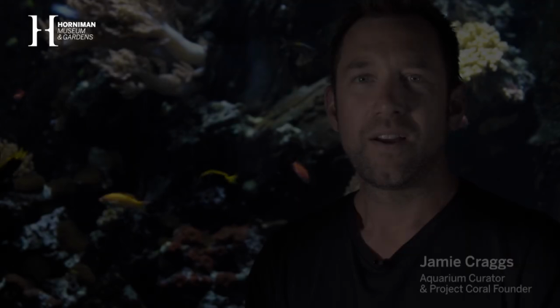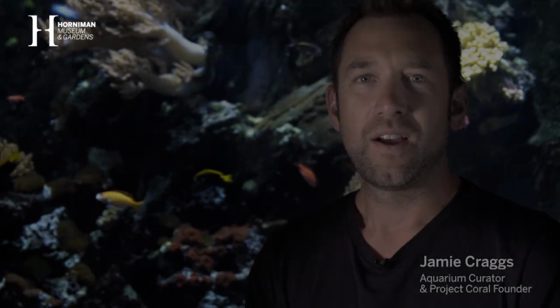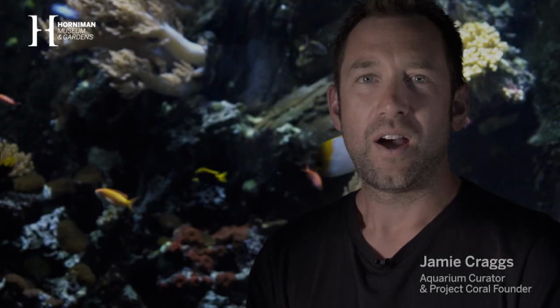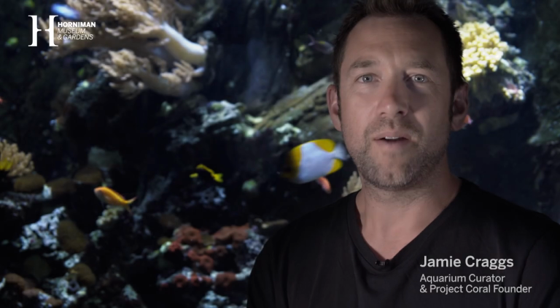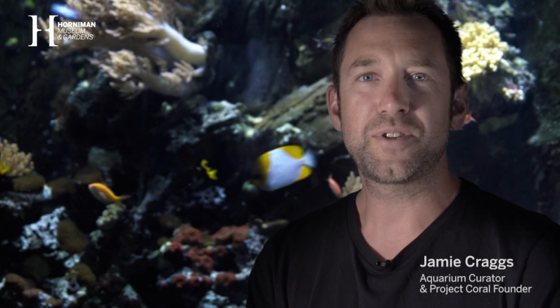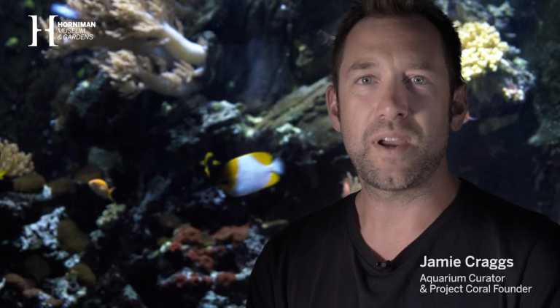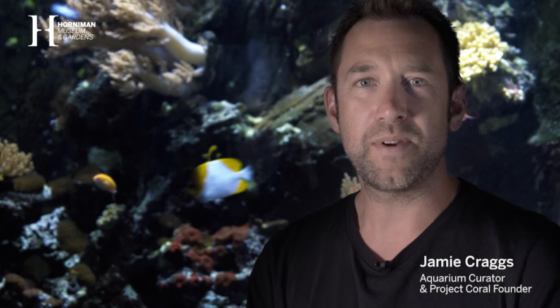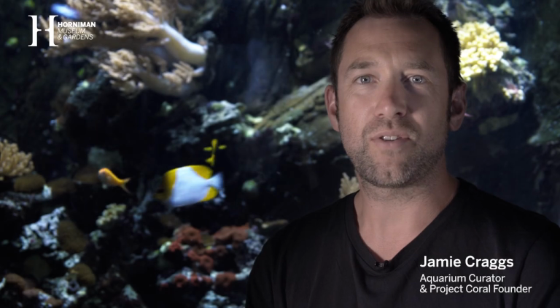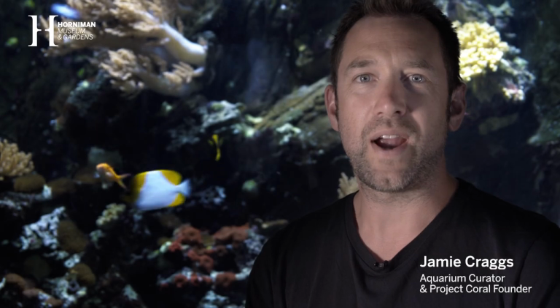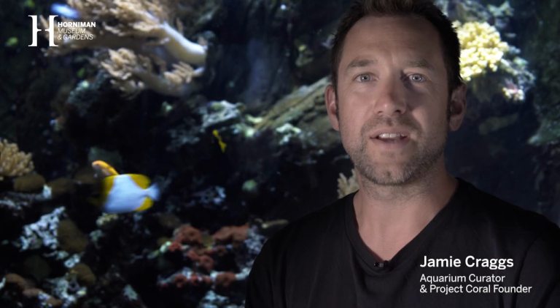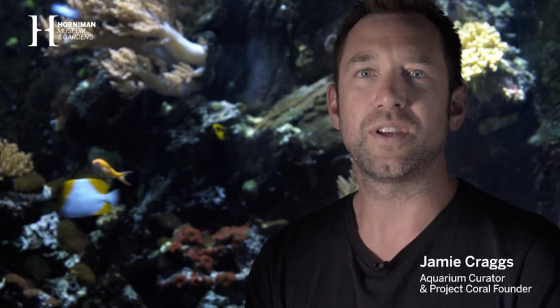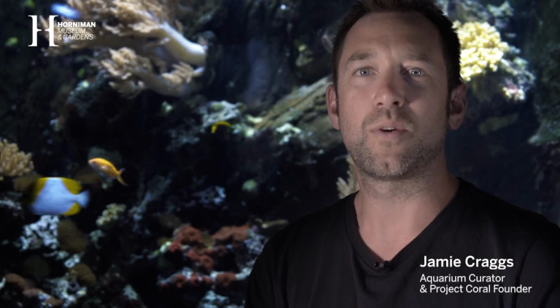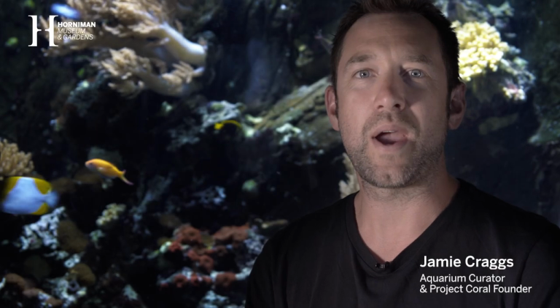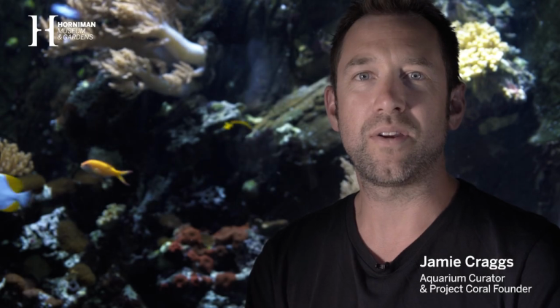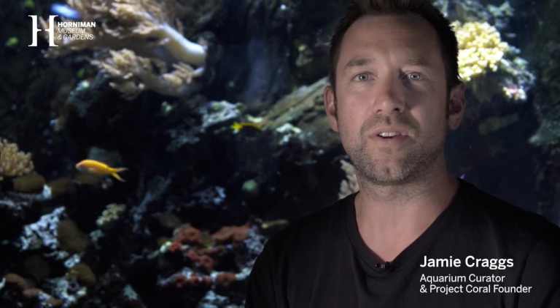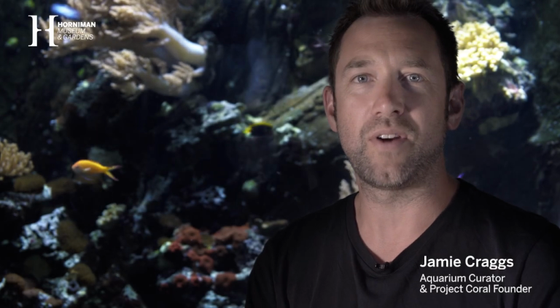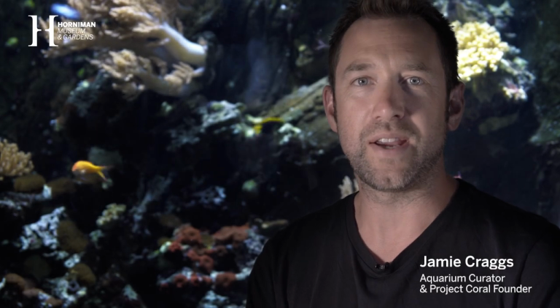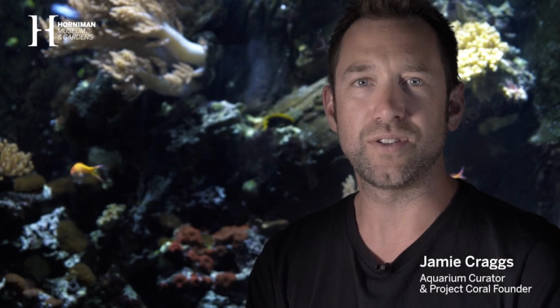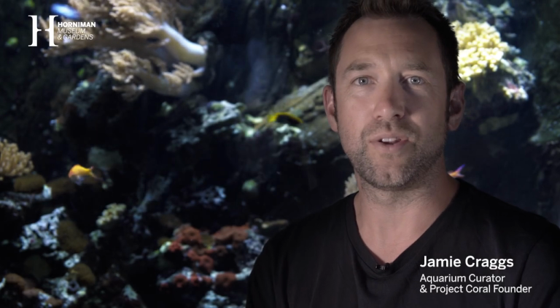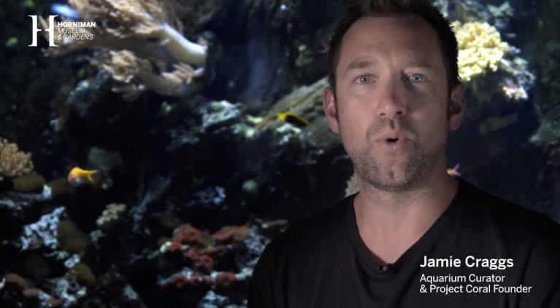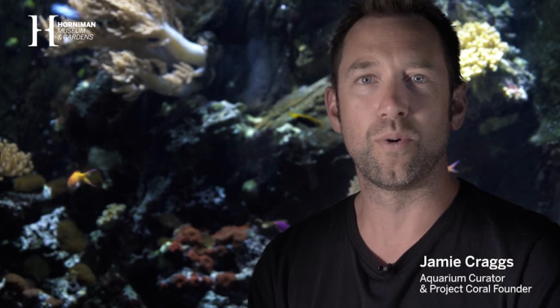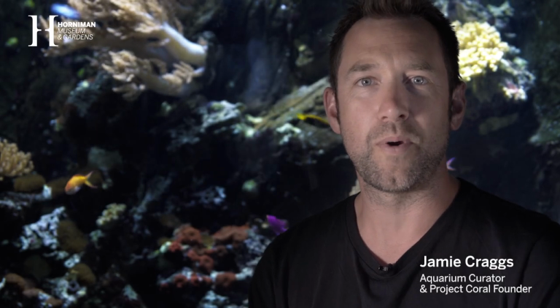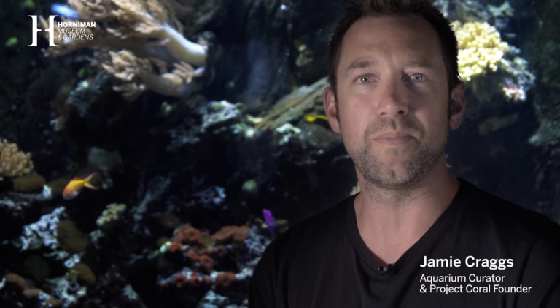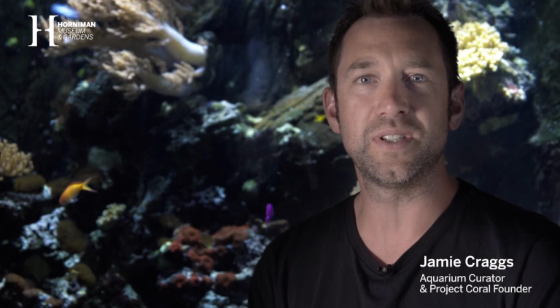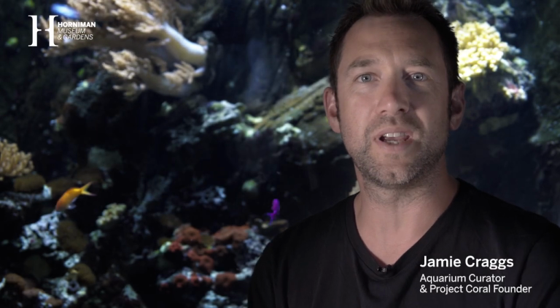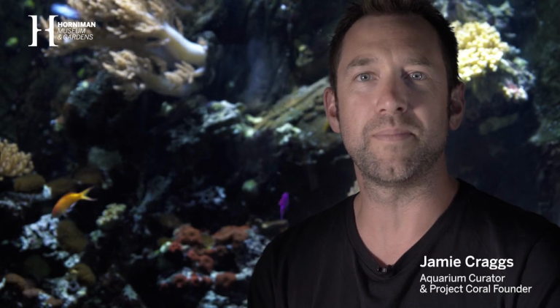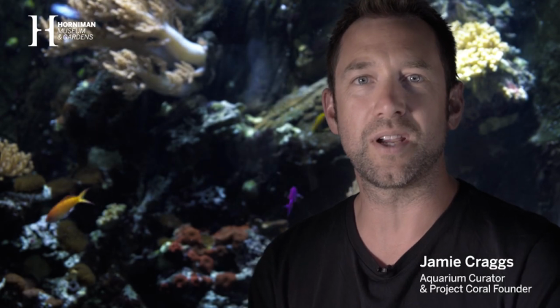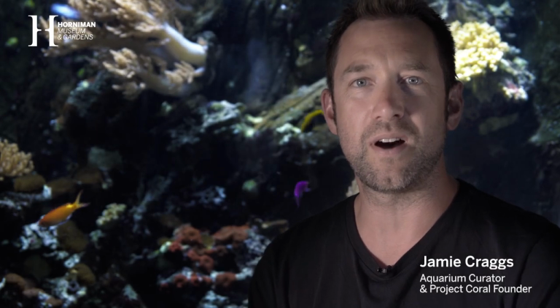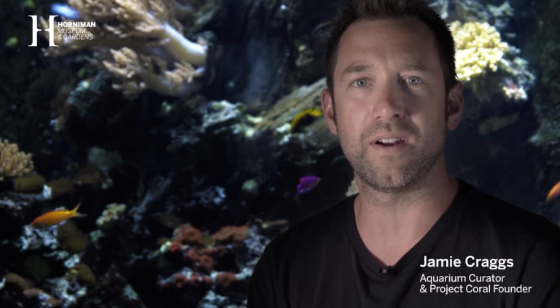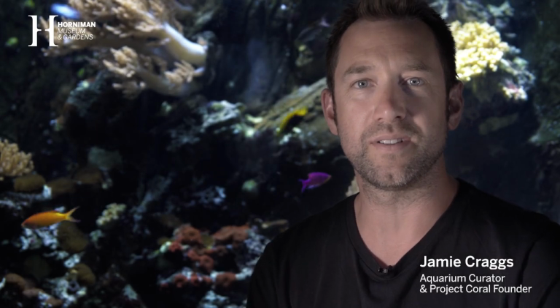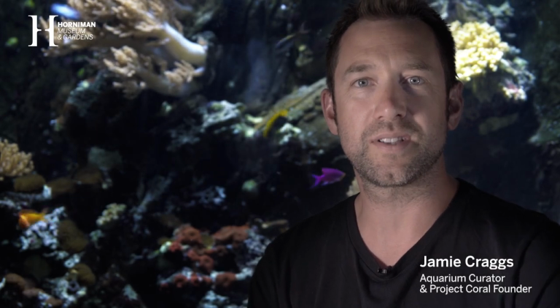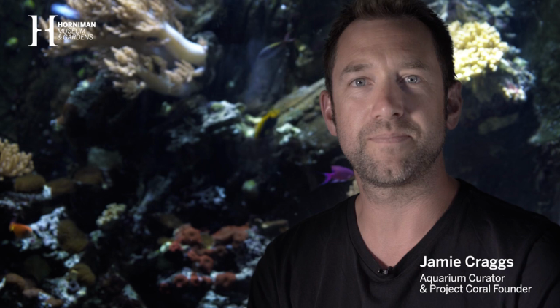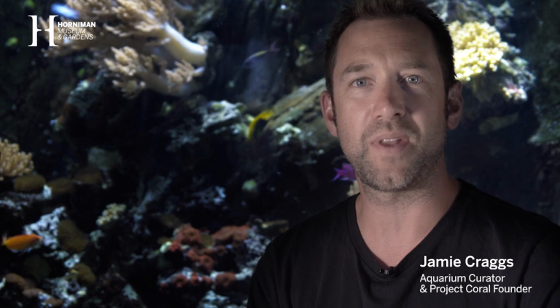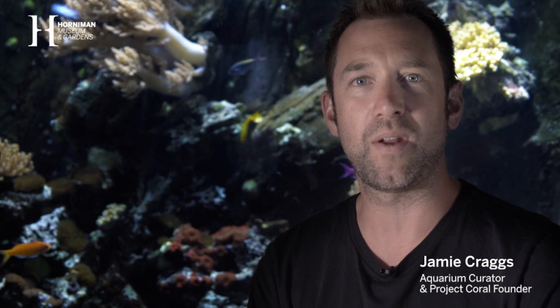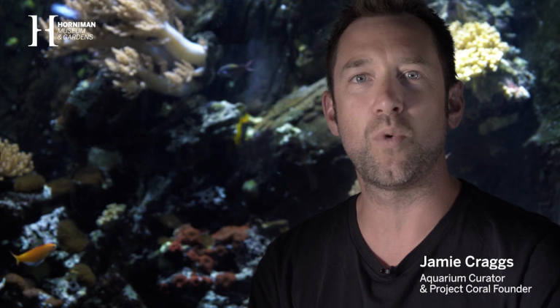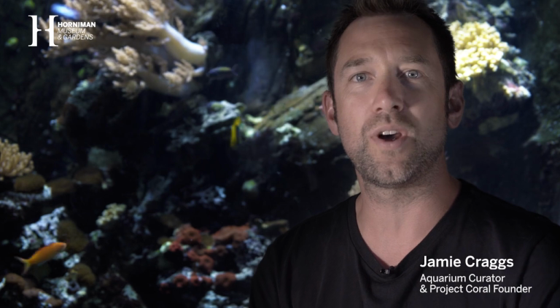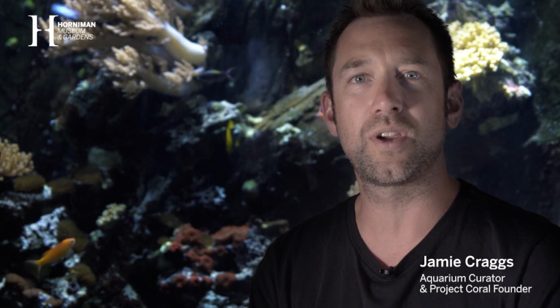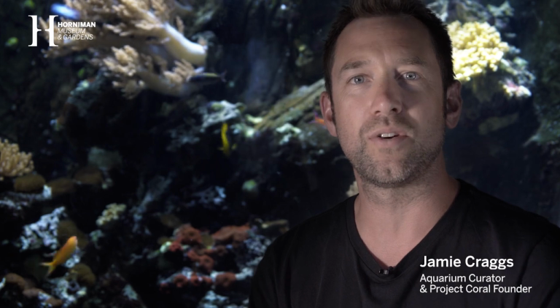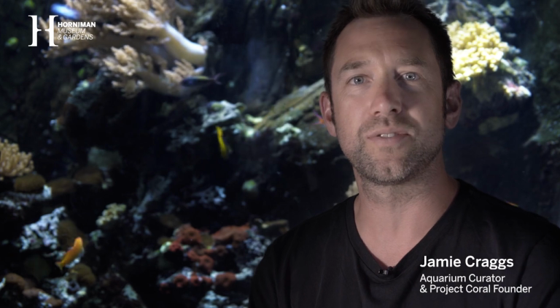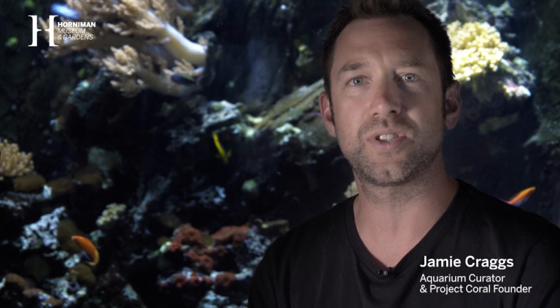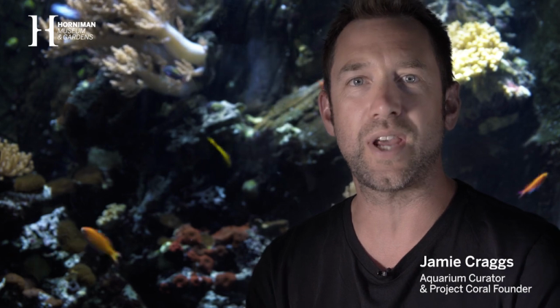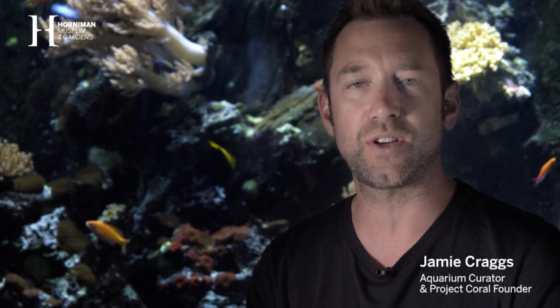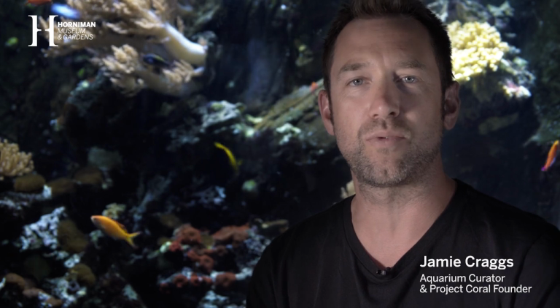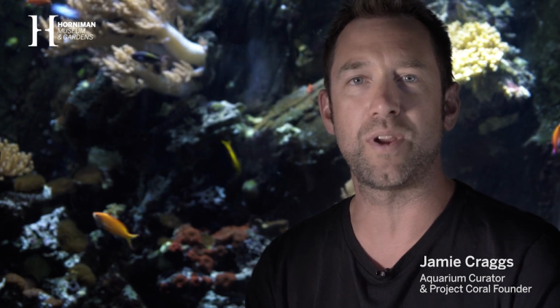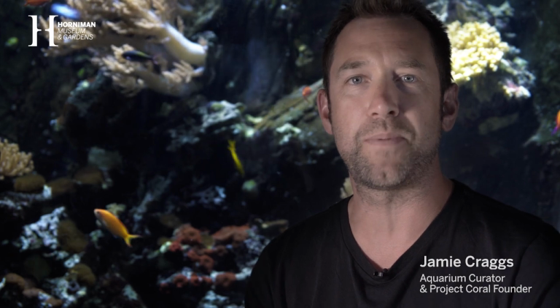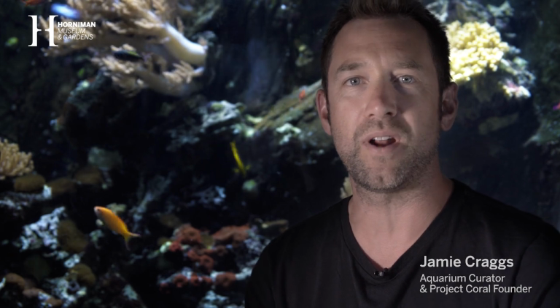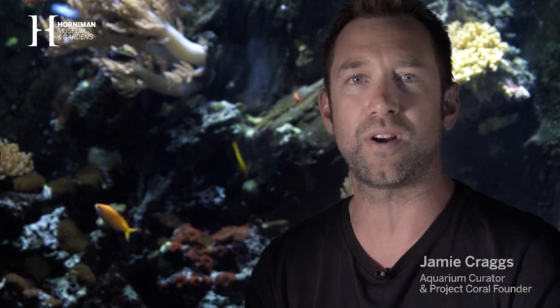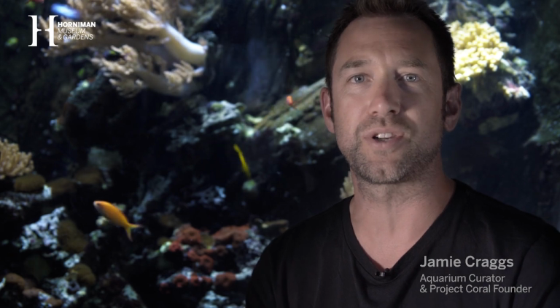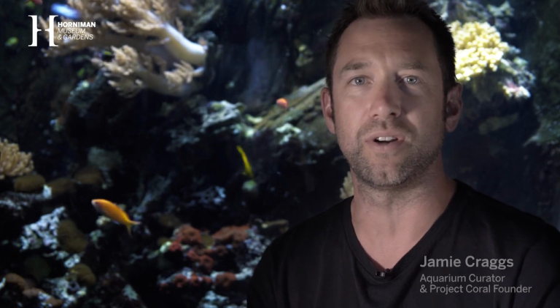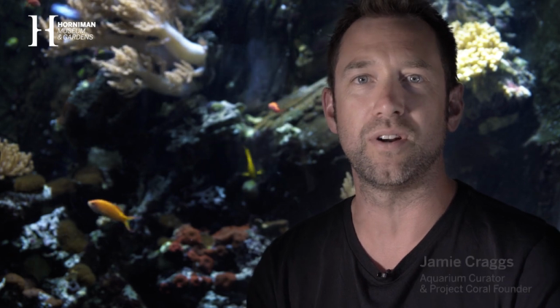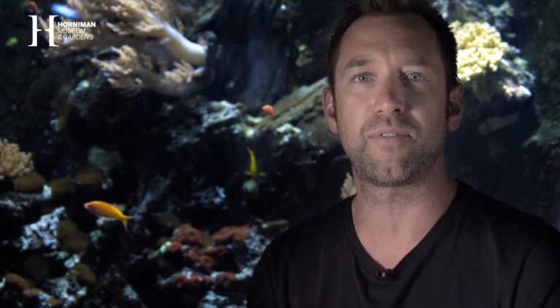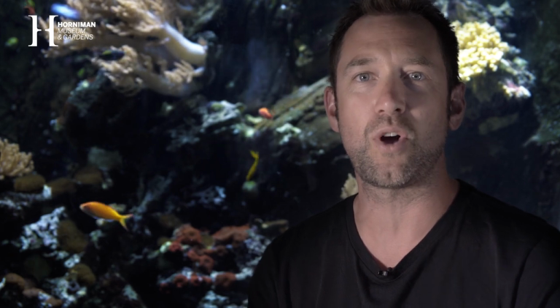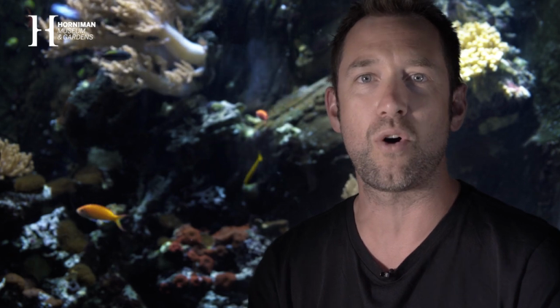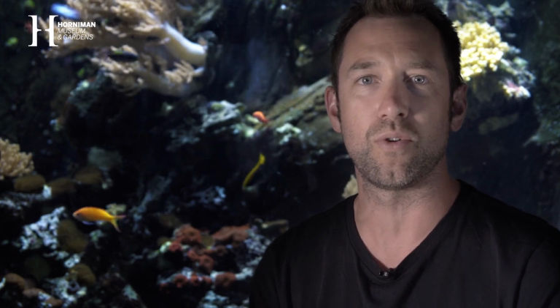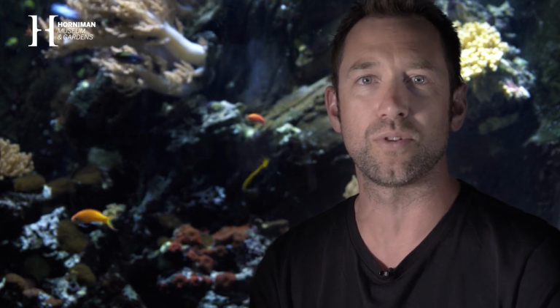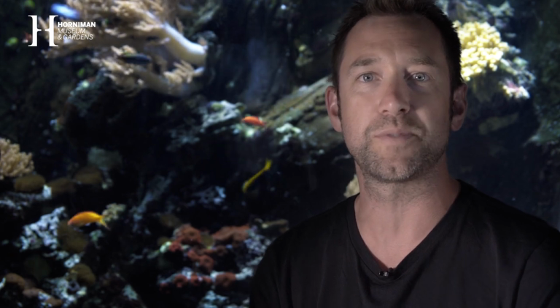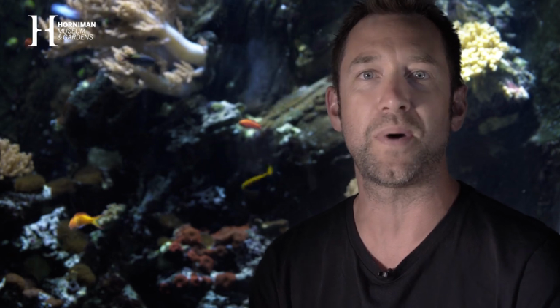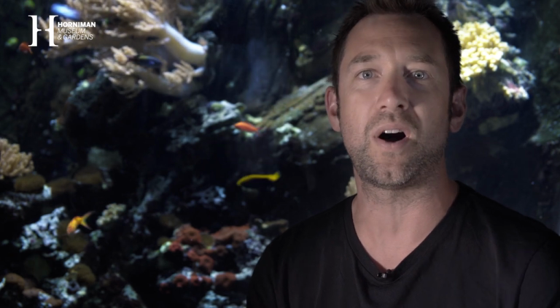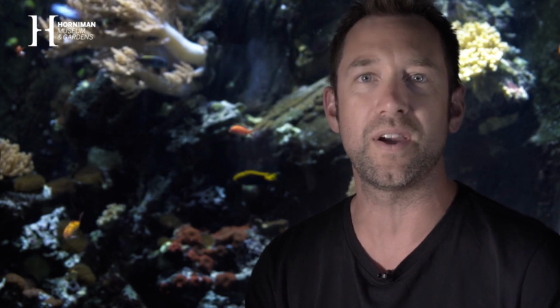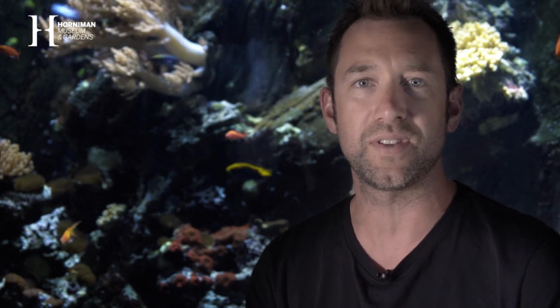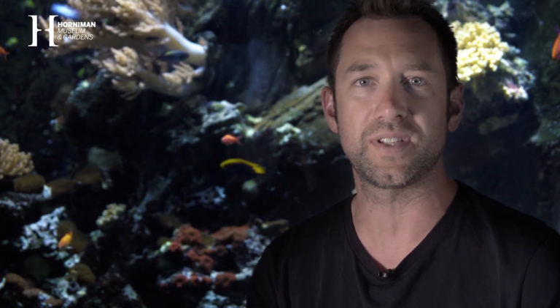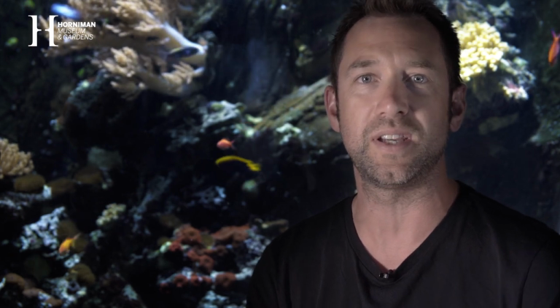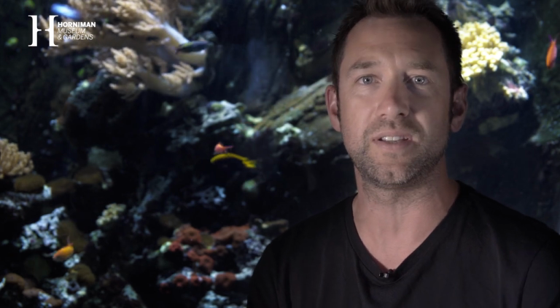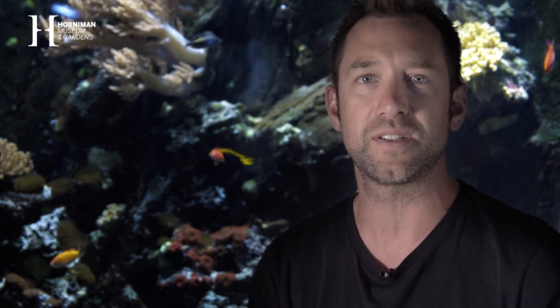I'm Jamie Craggs, the Aquarian Curator at the Horniman Museum and Gardens, and I'm working on sexual reproduction of corals behind the scenes.